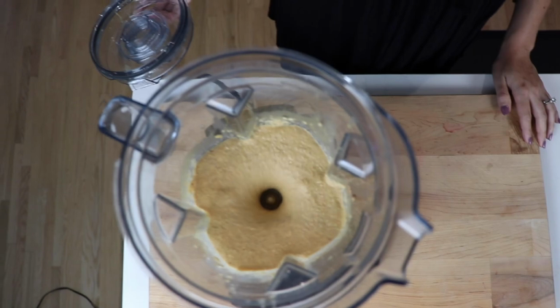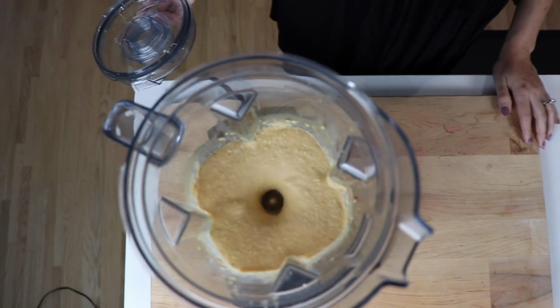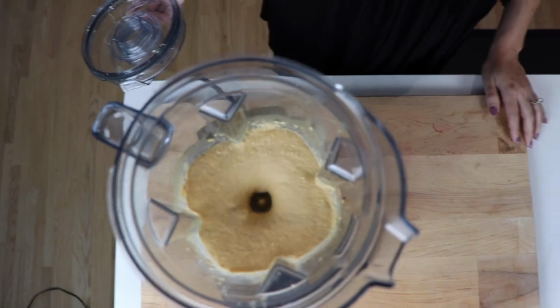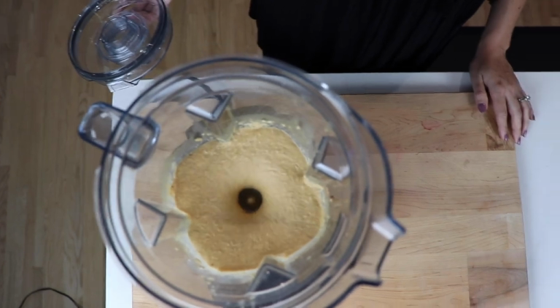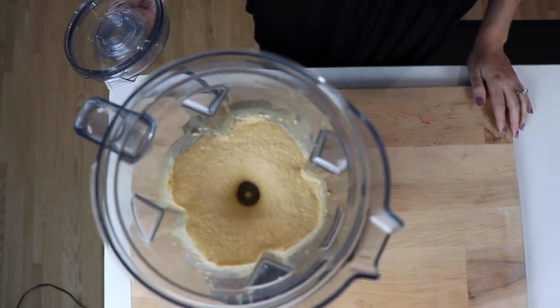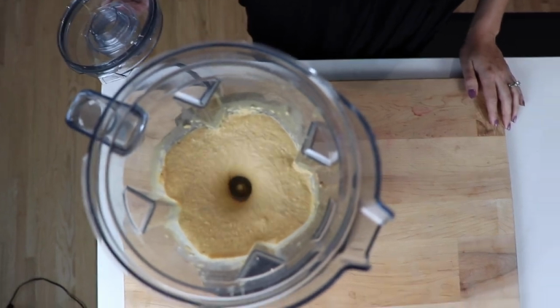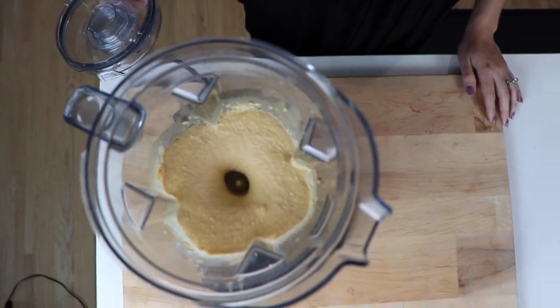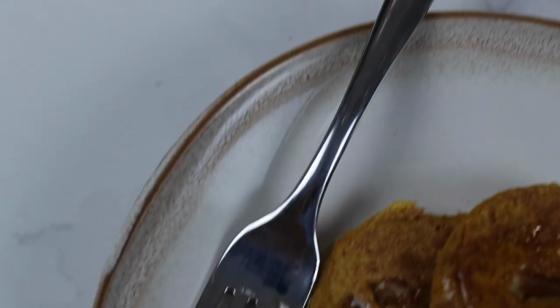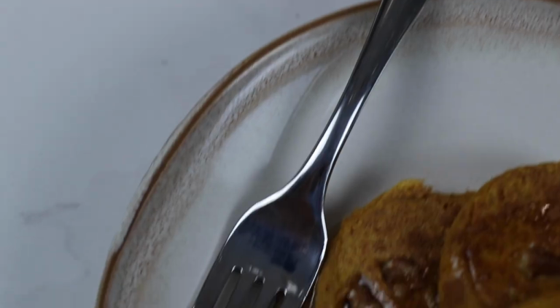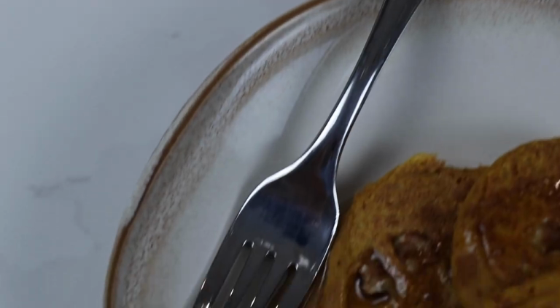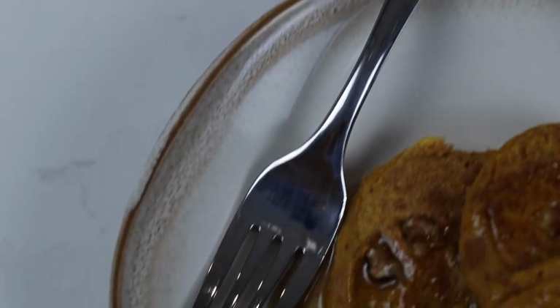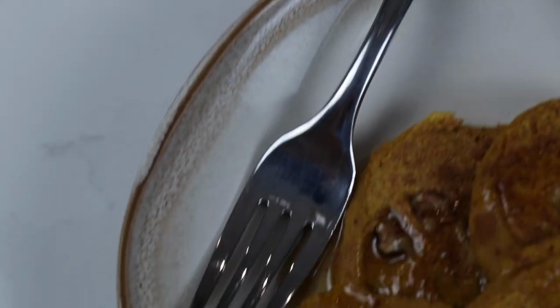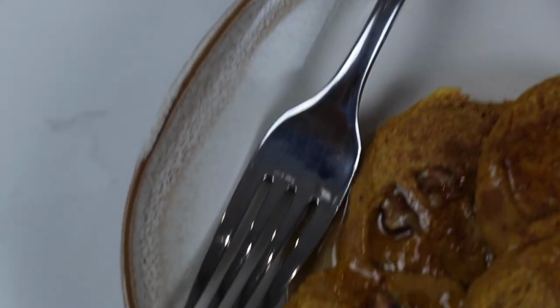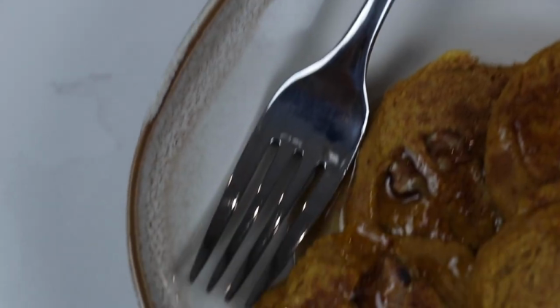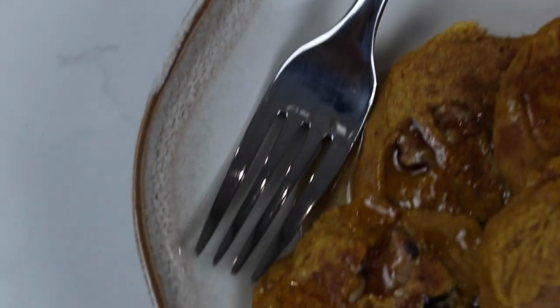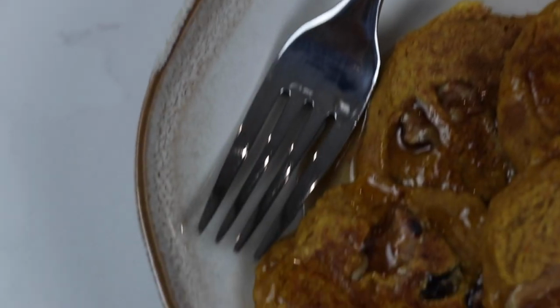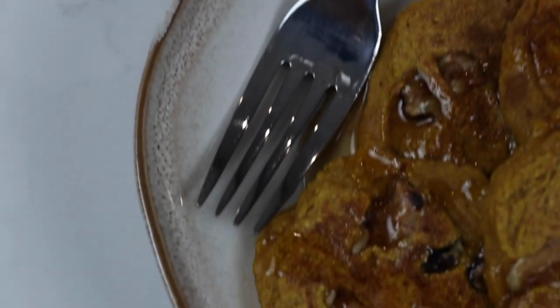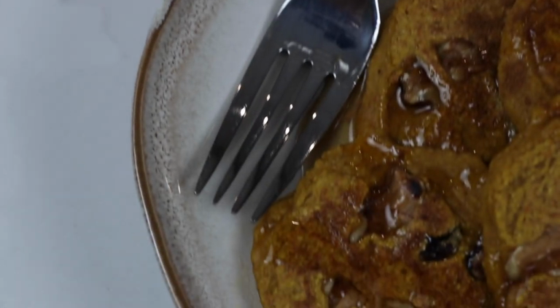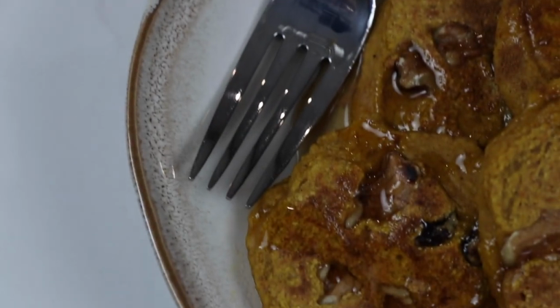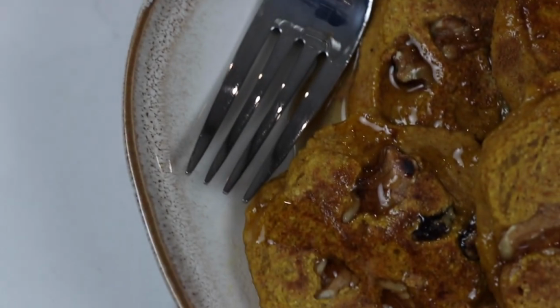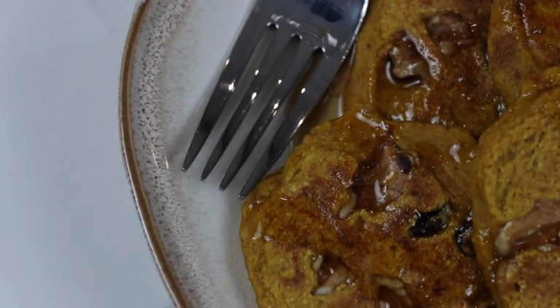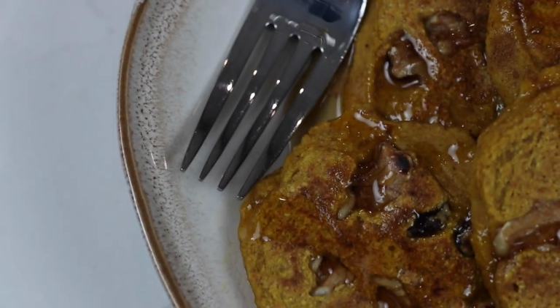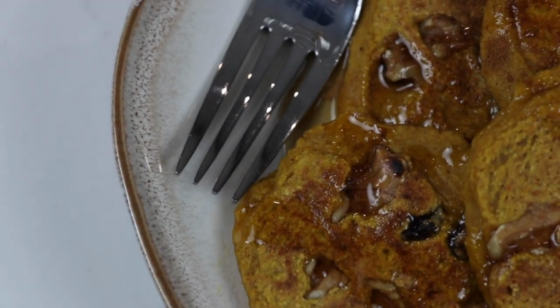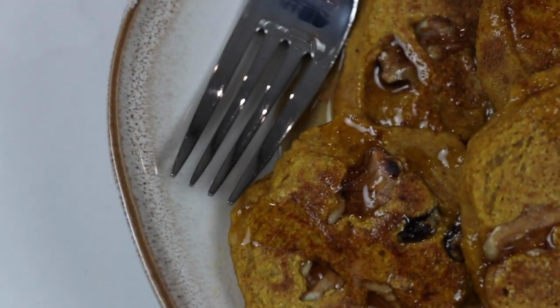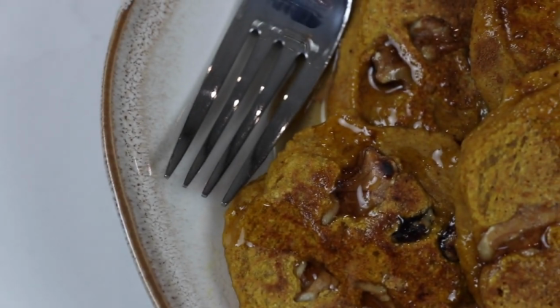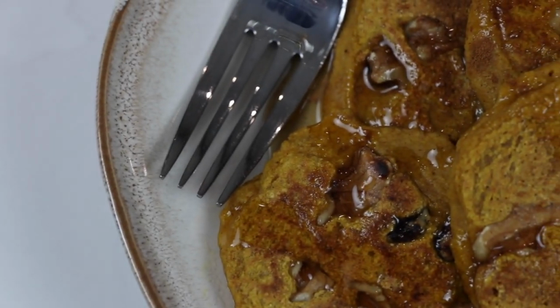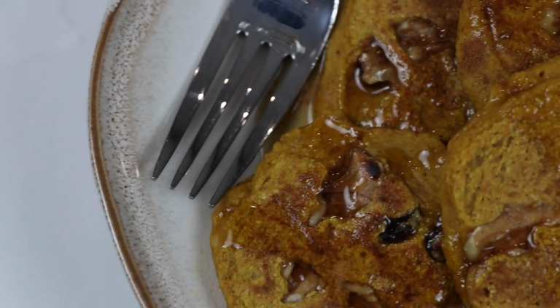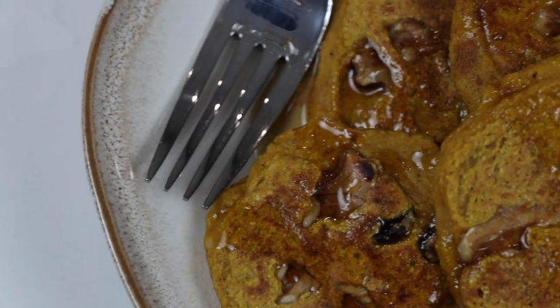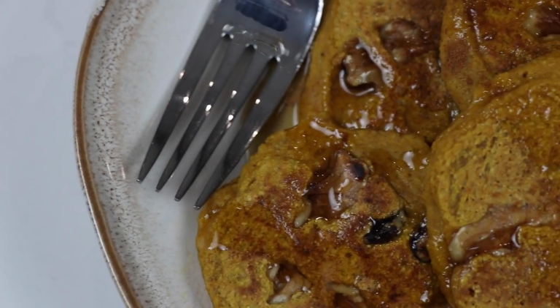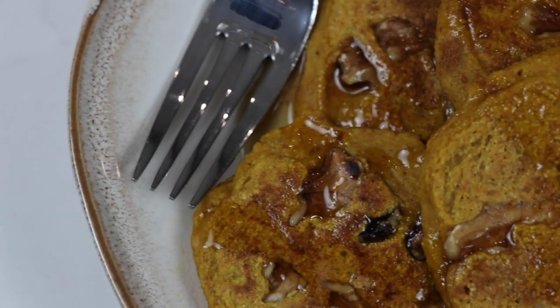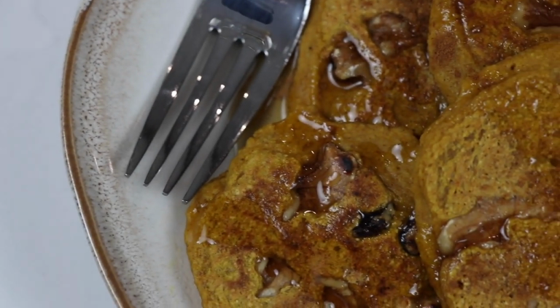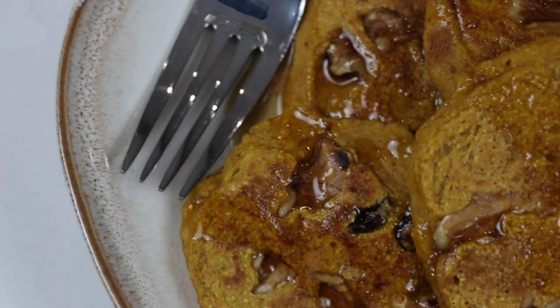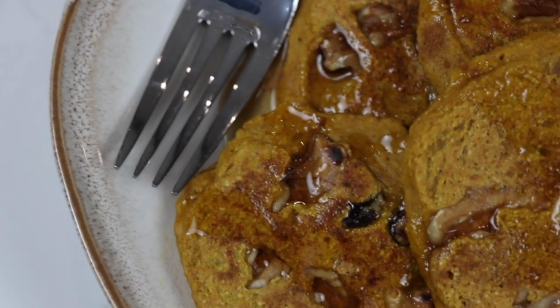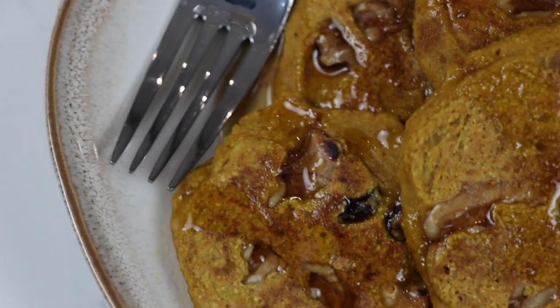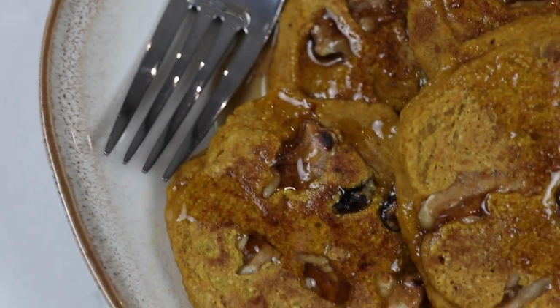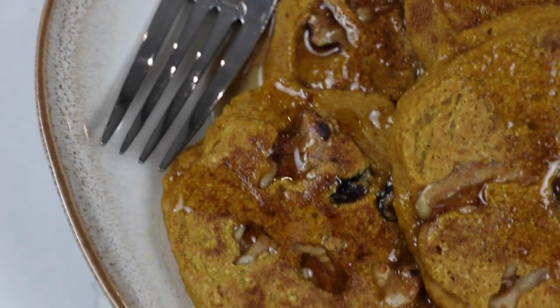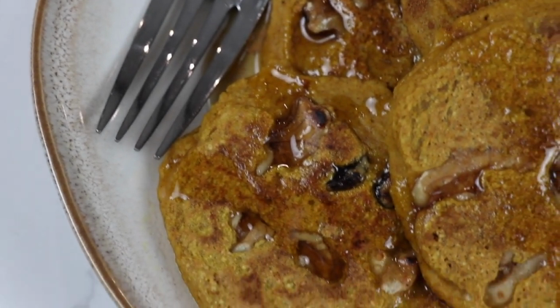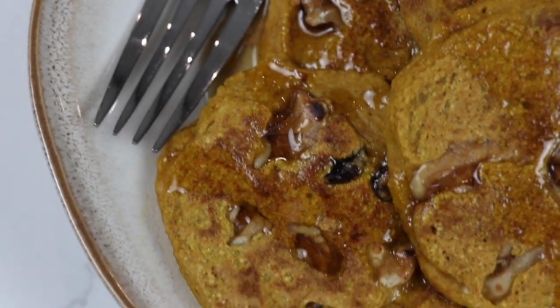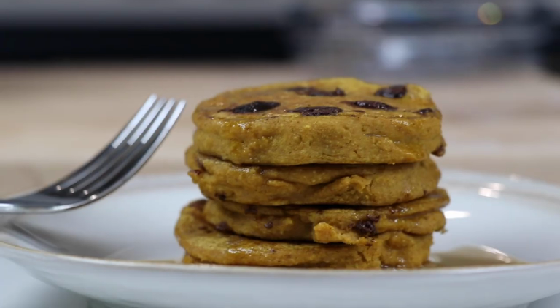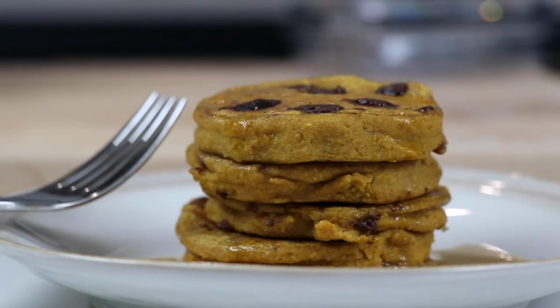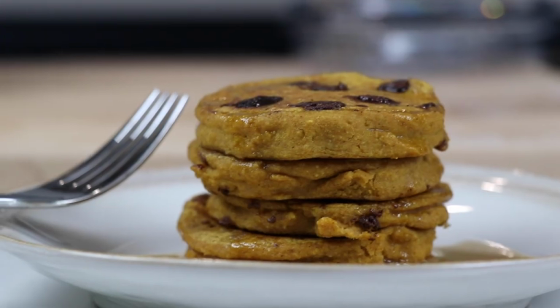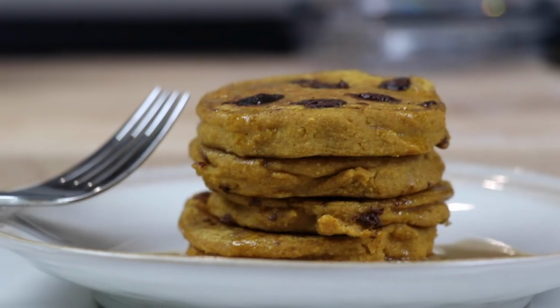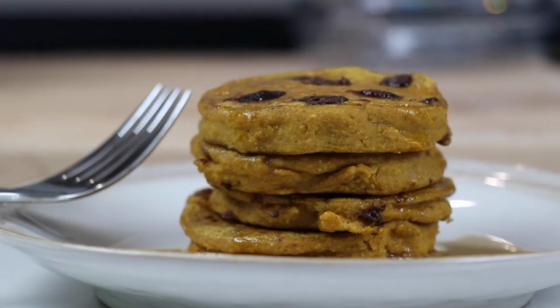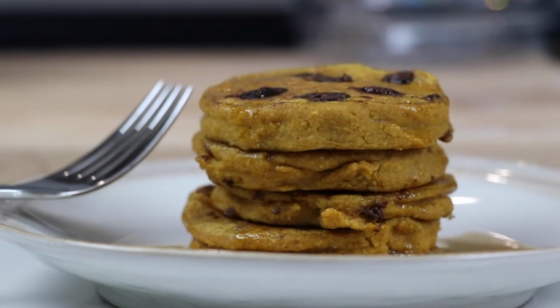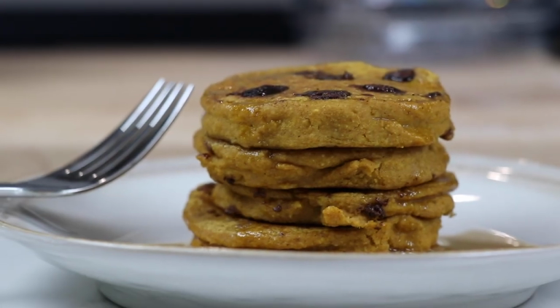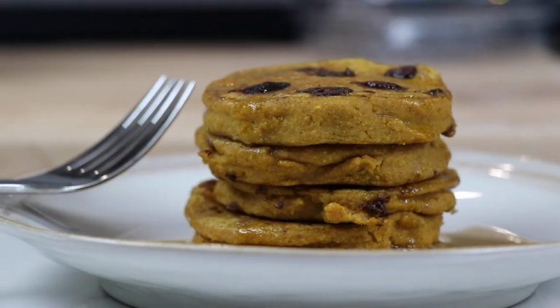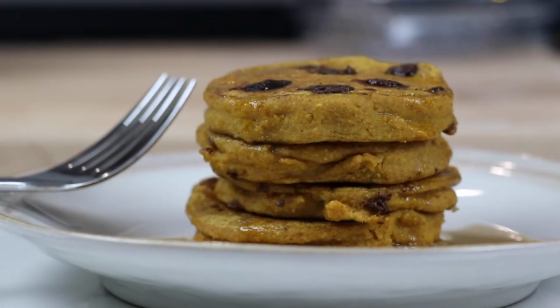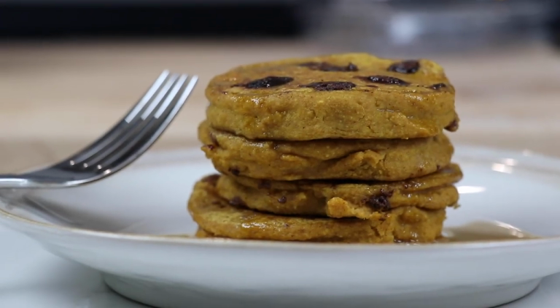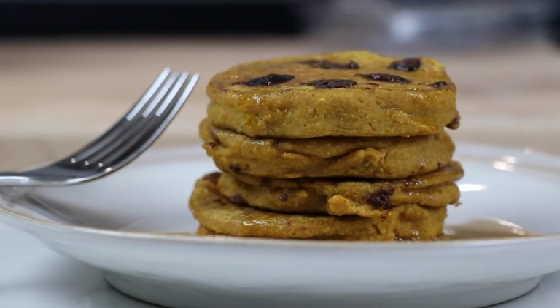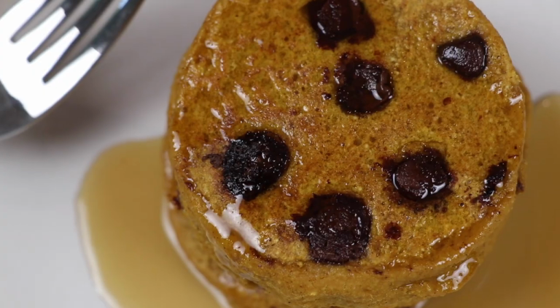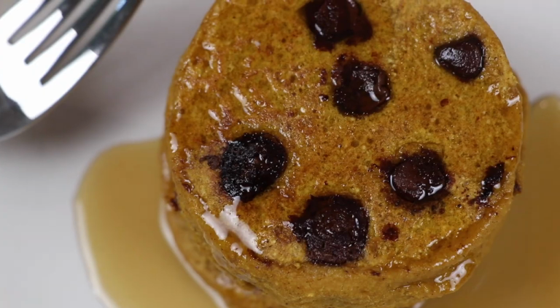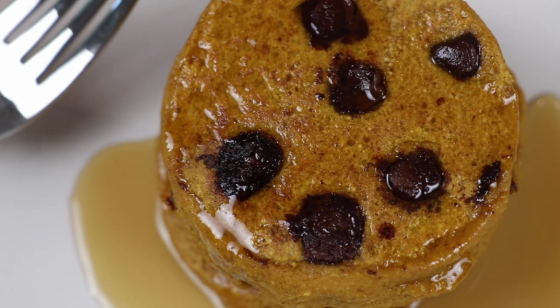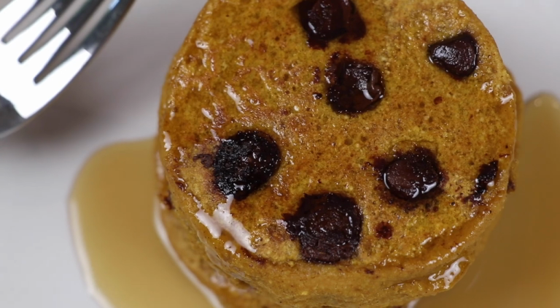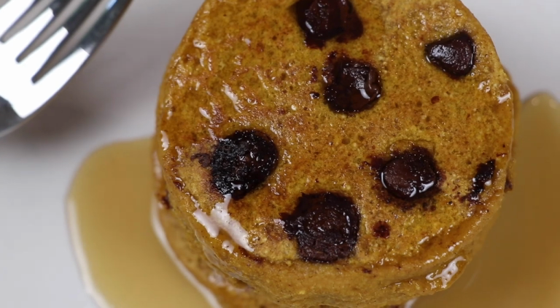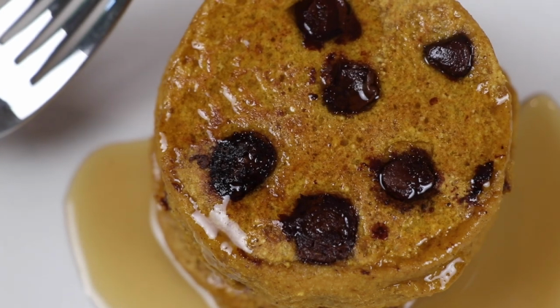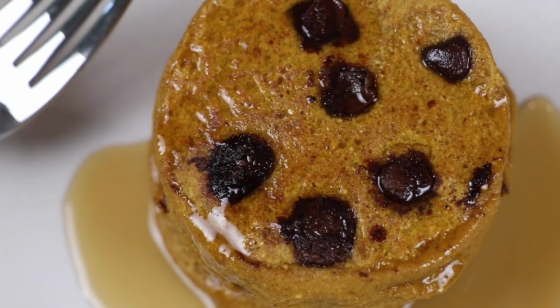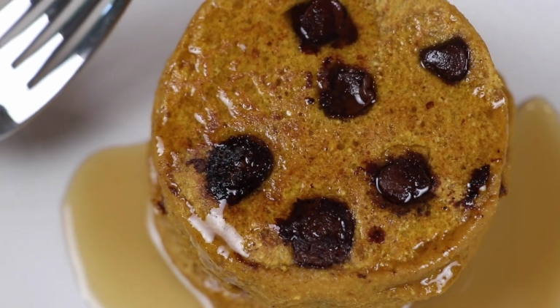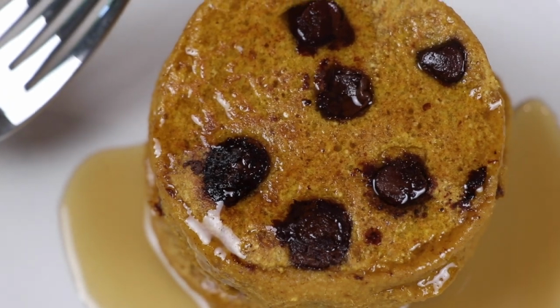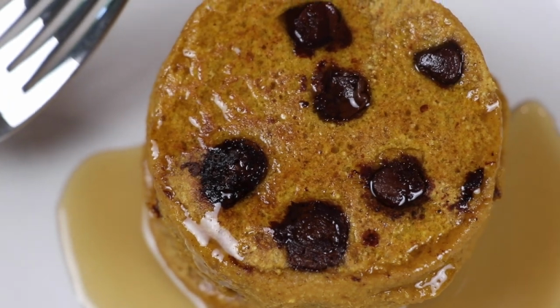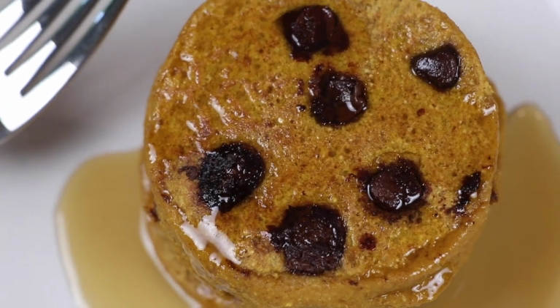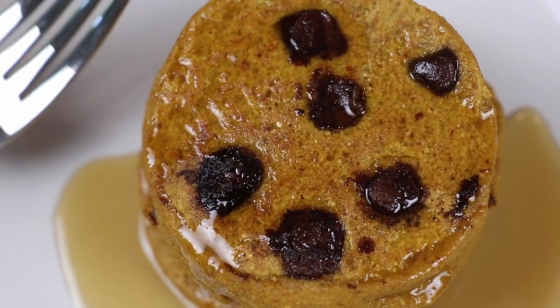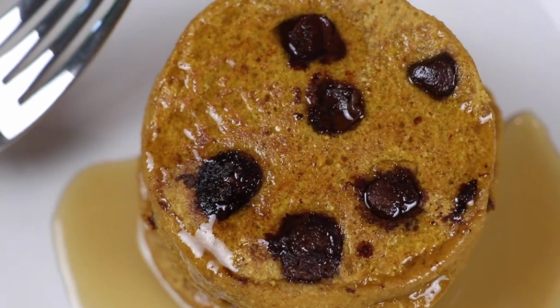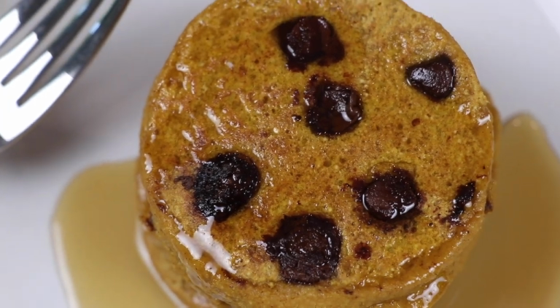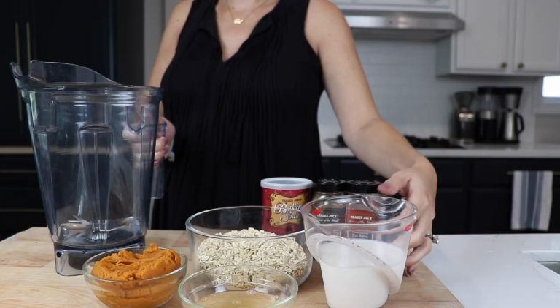Hey guys, today we're pretty excited because we're making fluffy pumpkin pancakes. This is based on our oatmeal pancake recipe. Here we go.